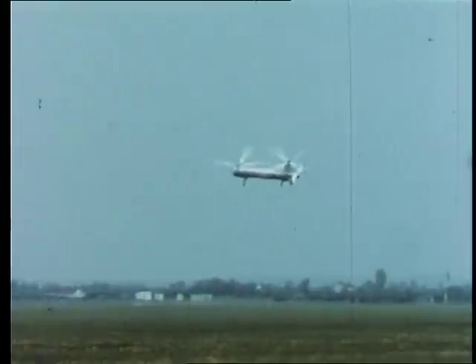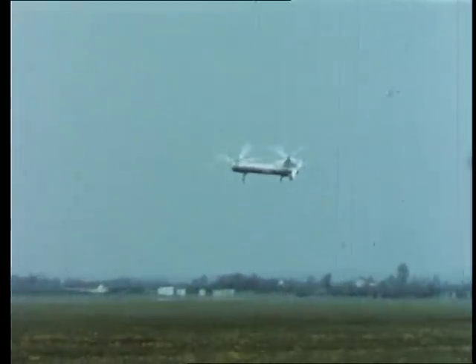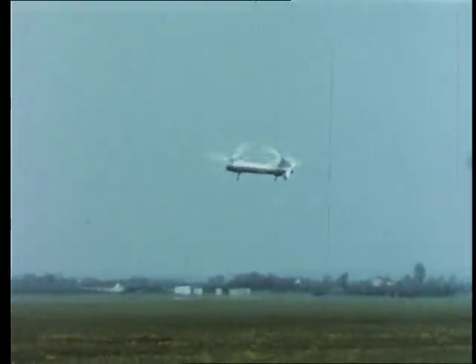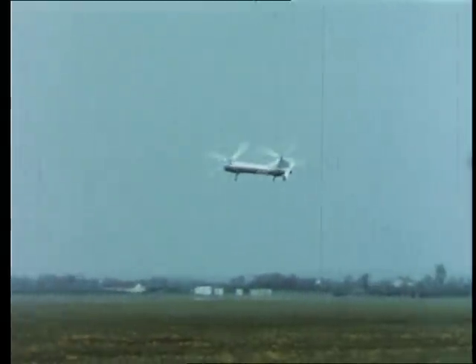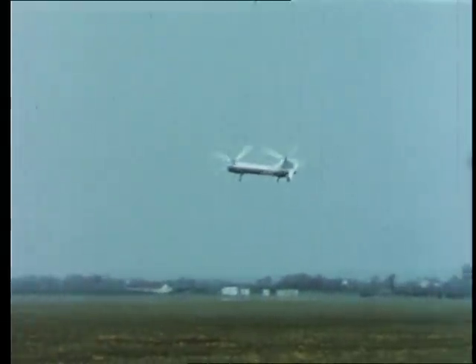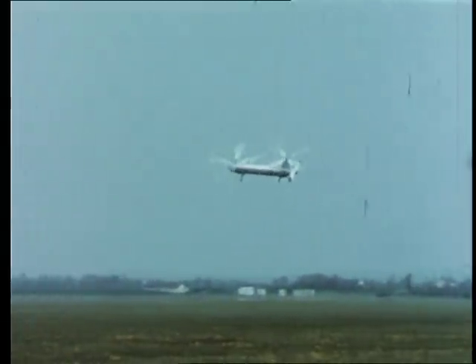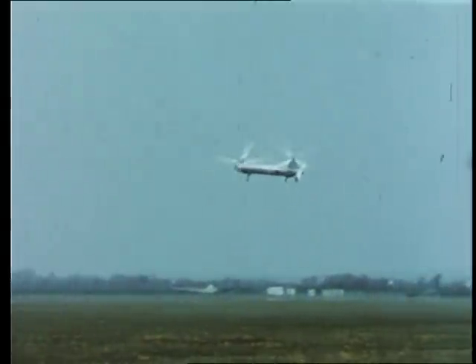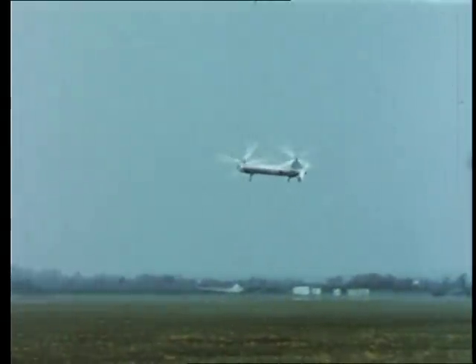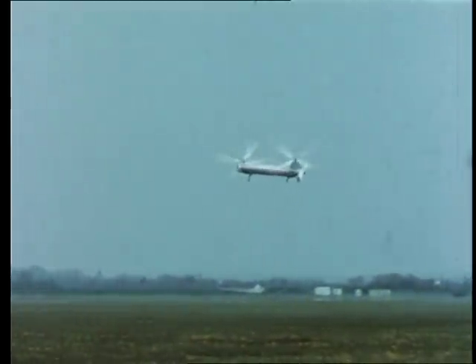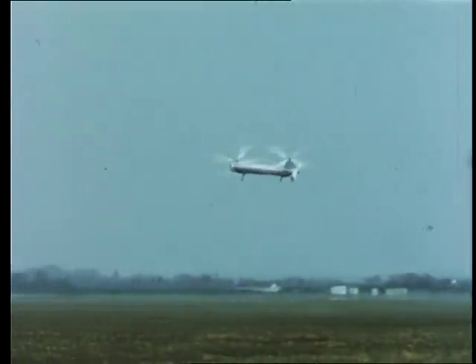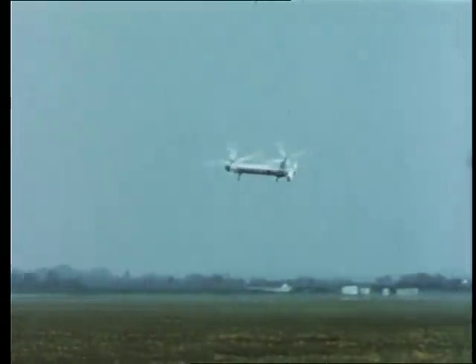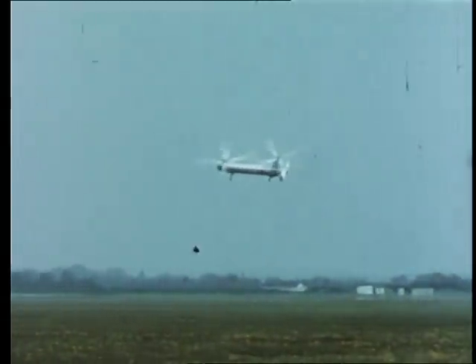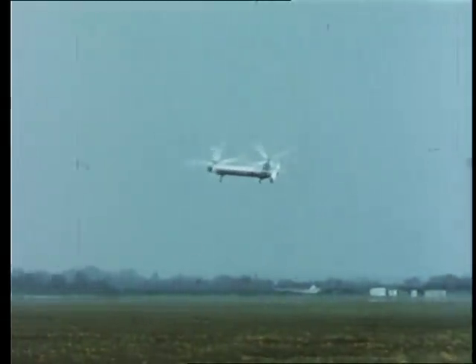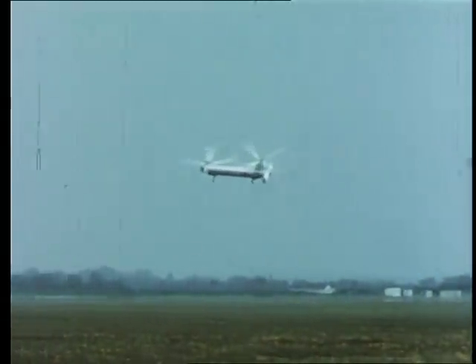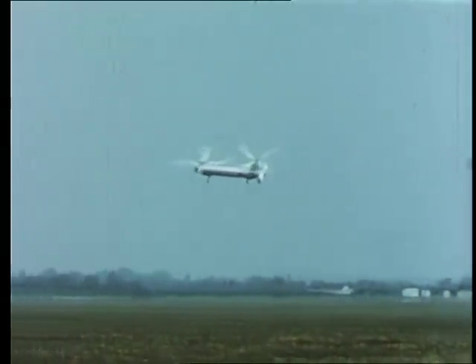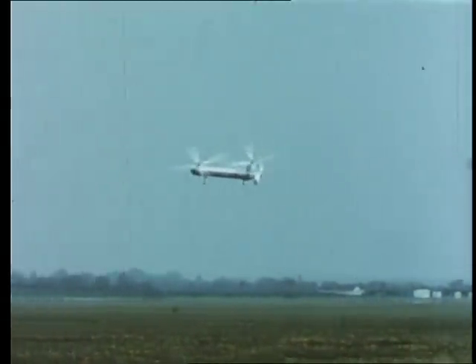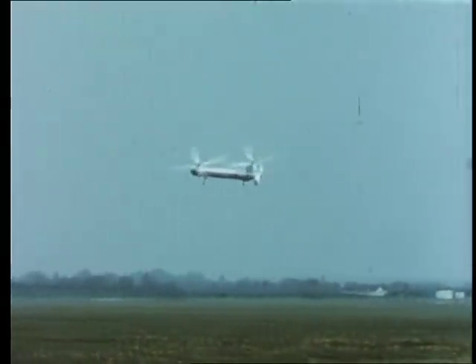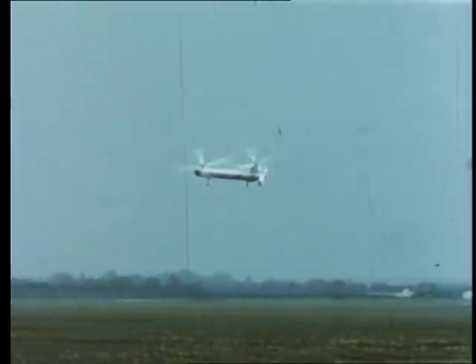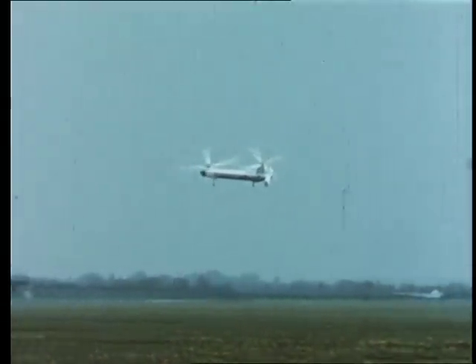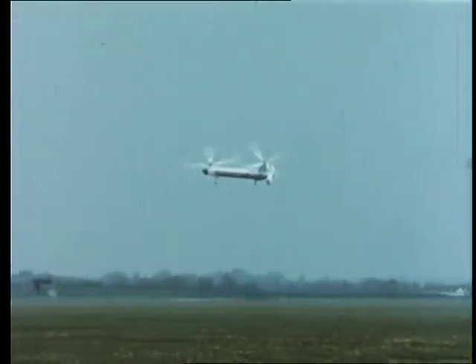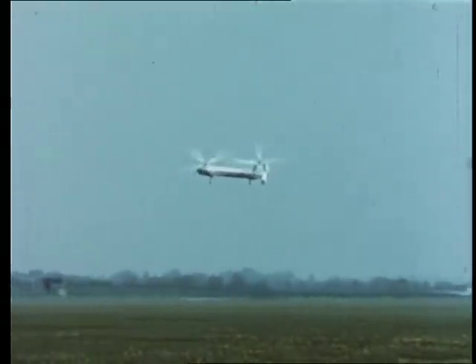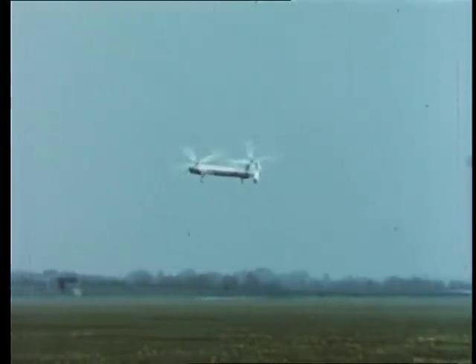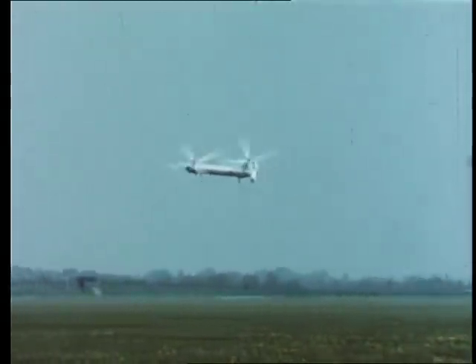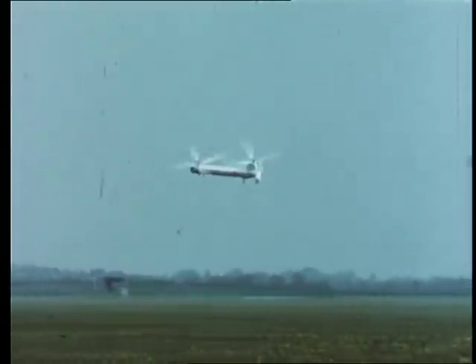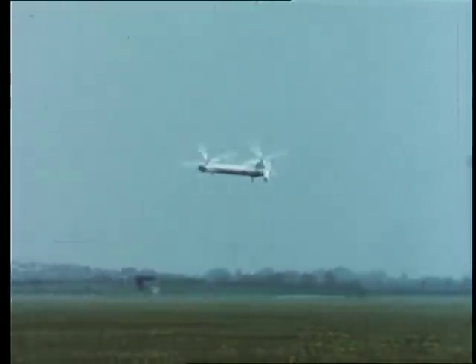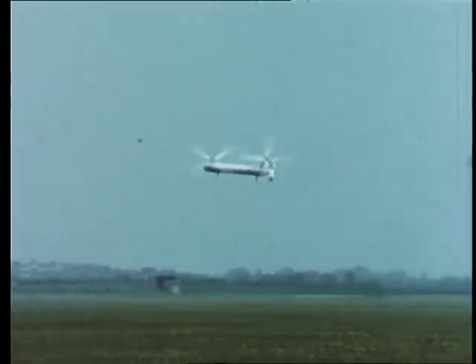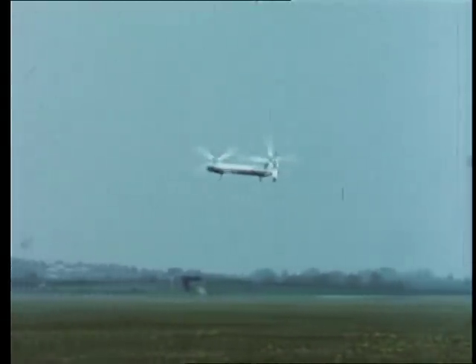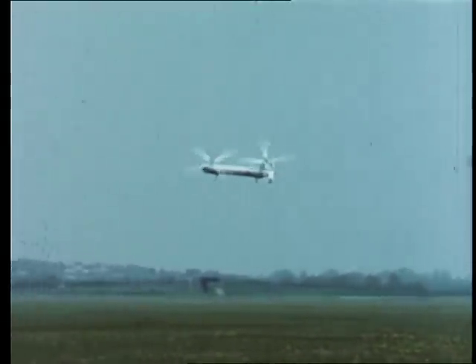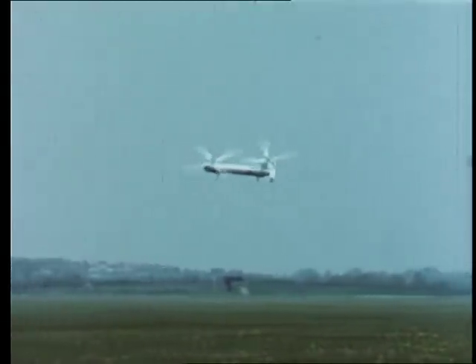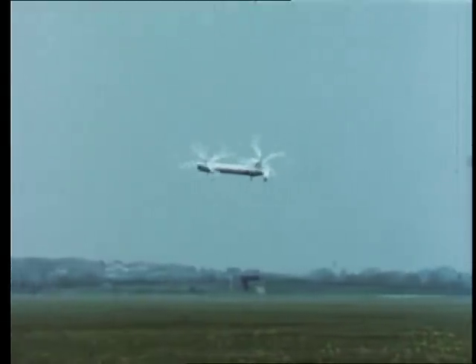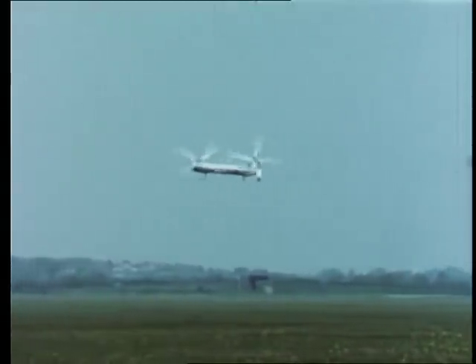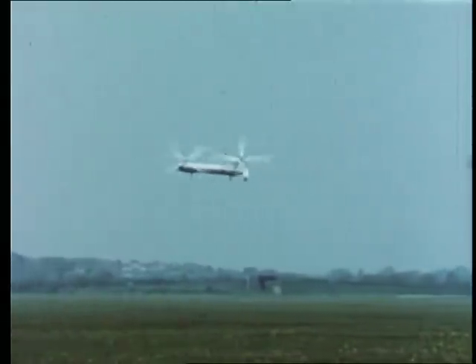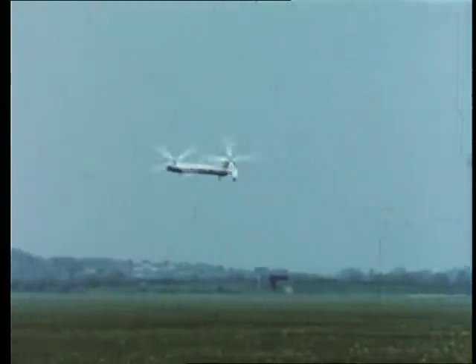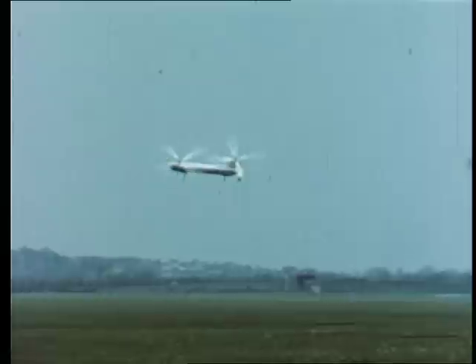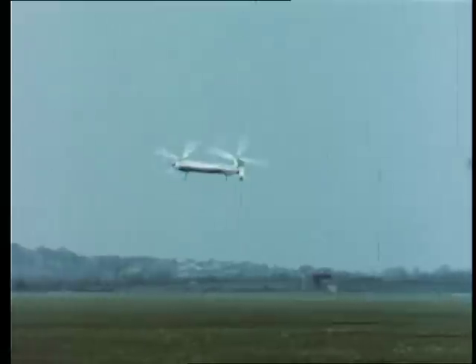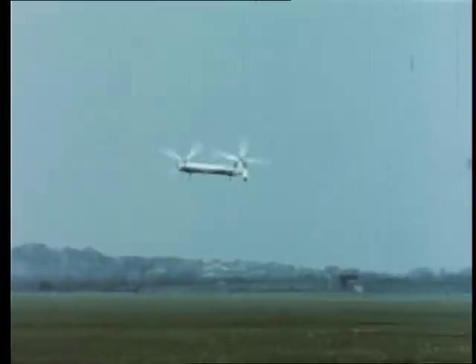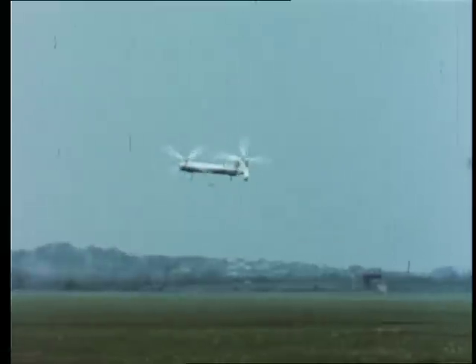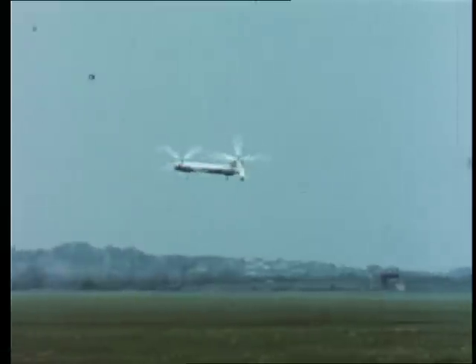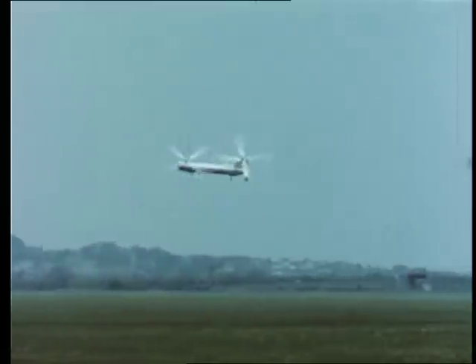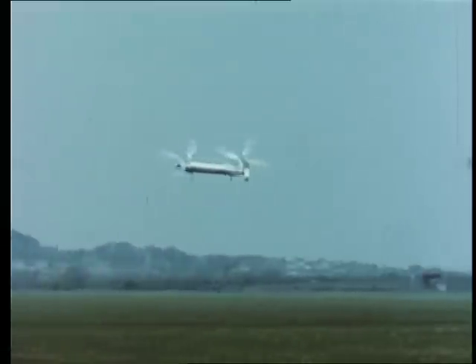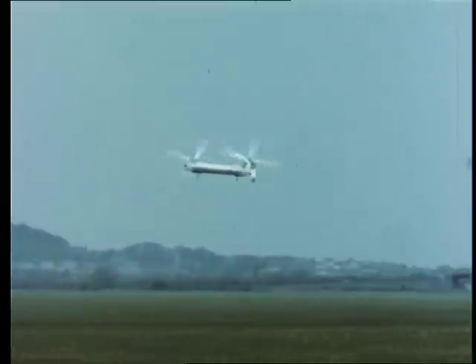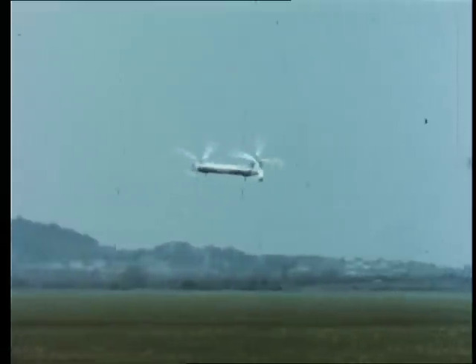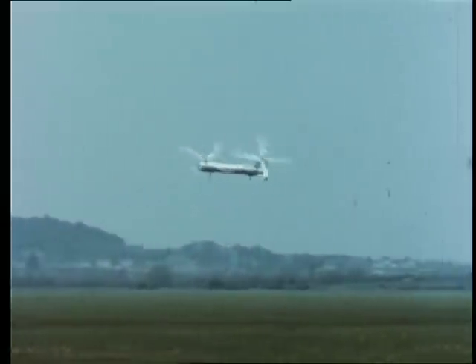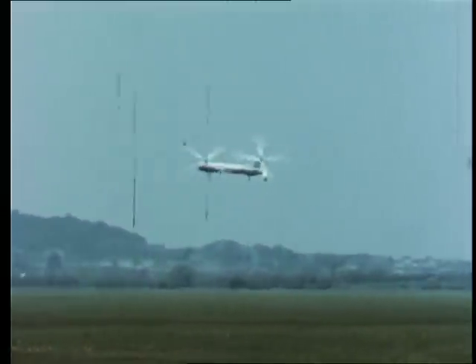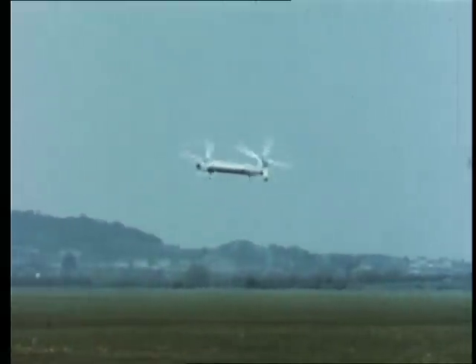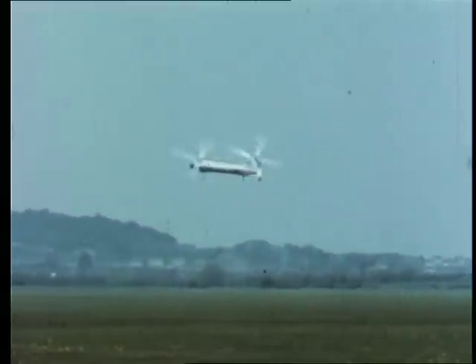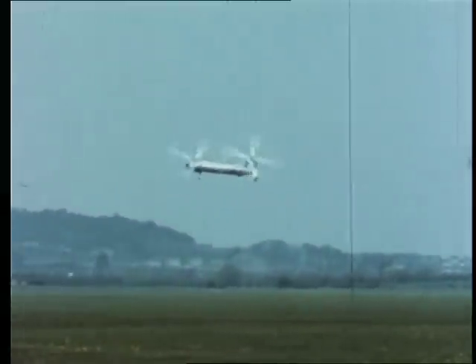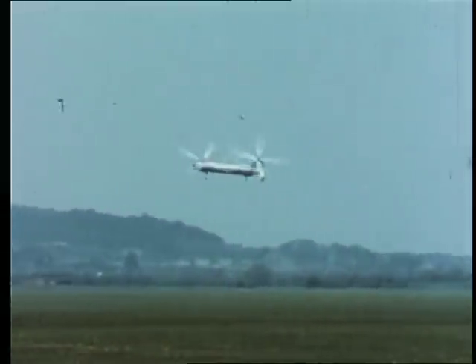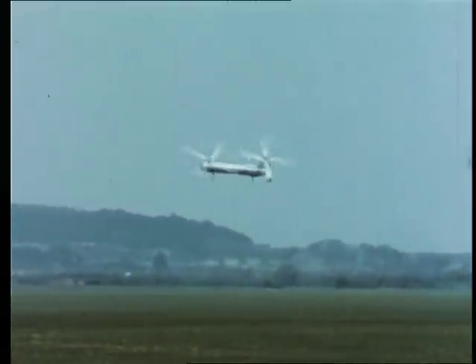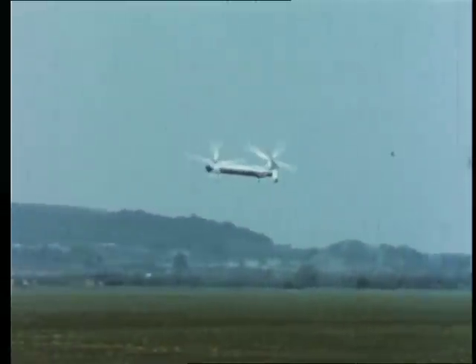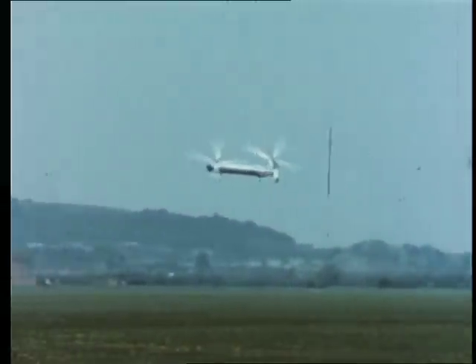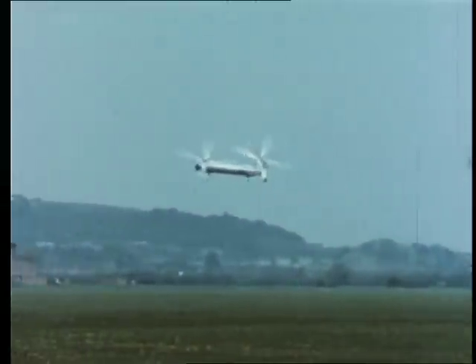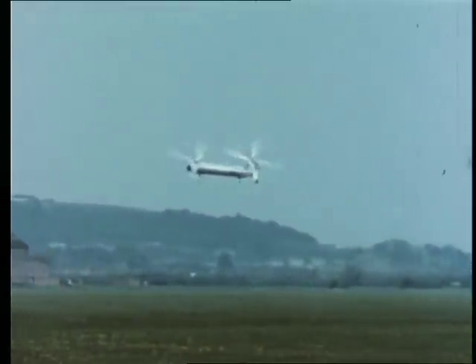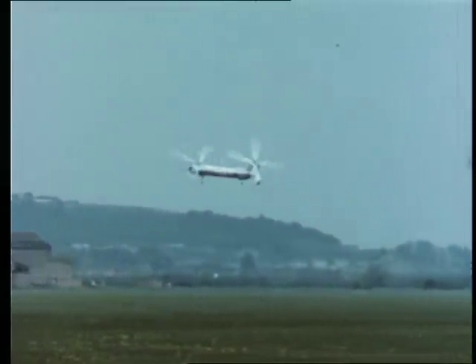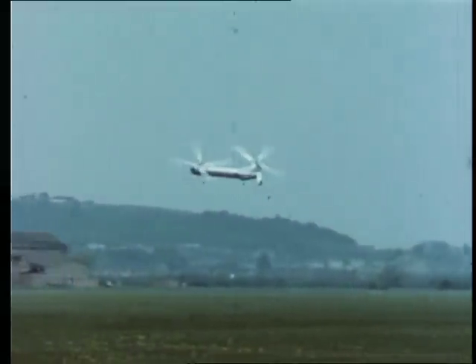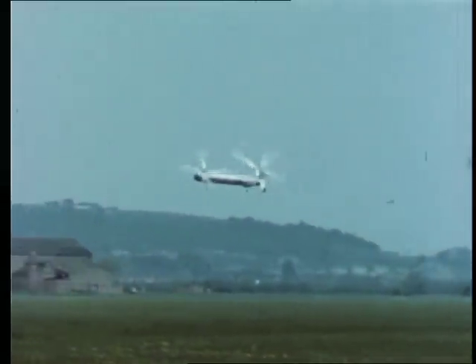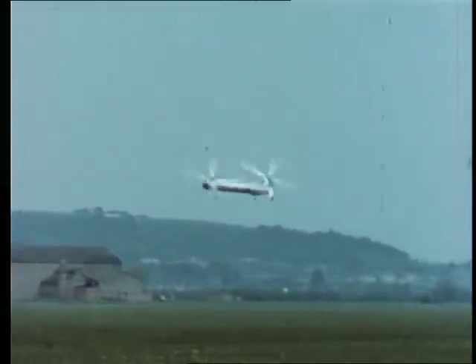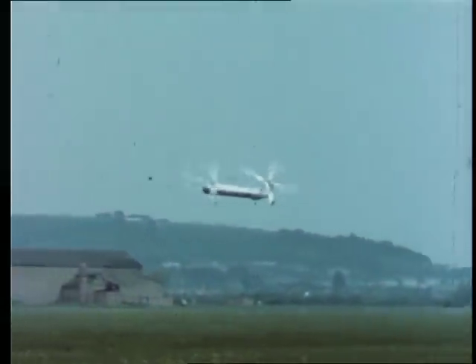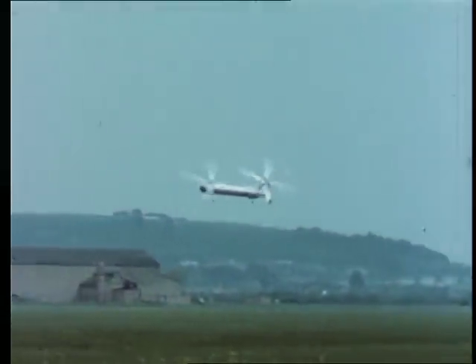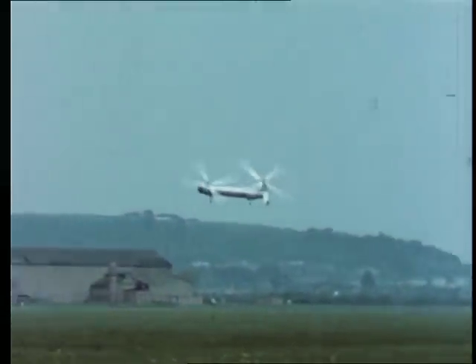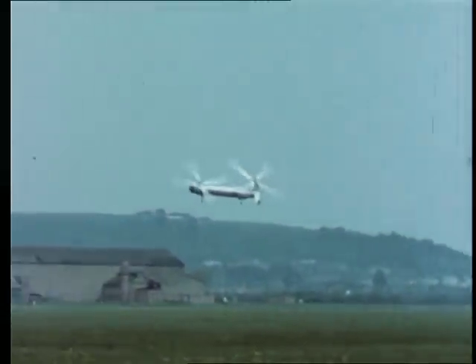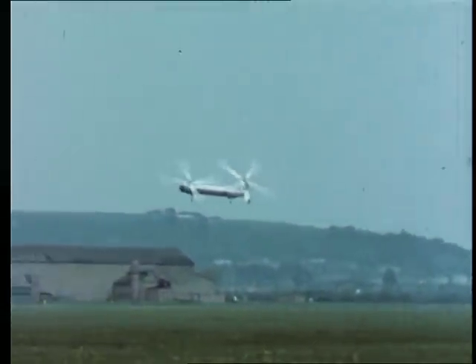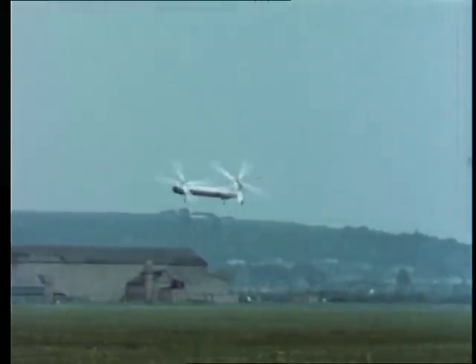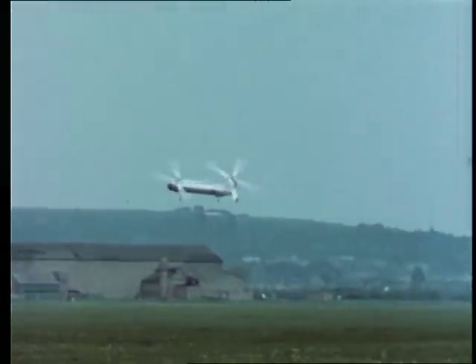The aircraft can cruise at speeds up to 140 miles an hour and can carry a payload of about three tons.